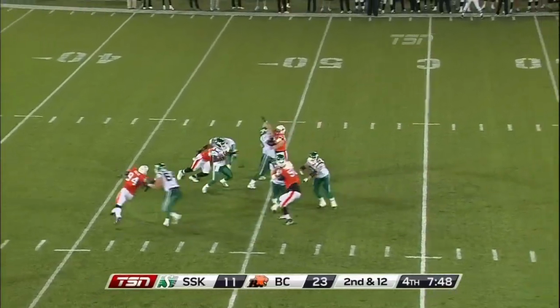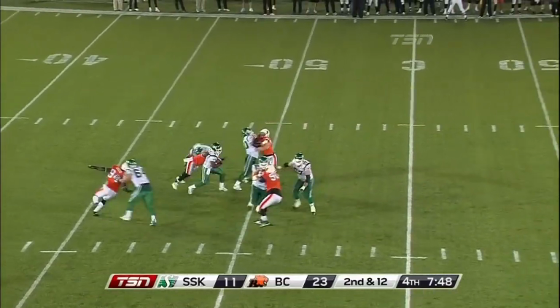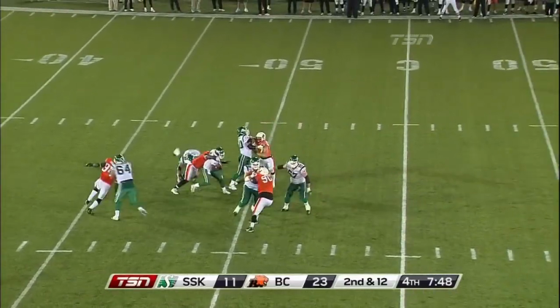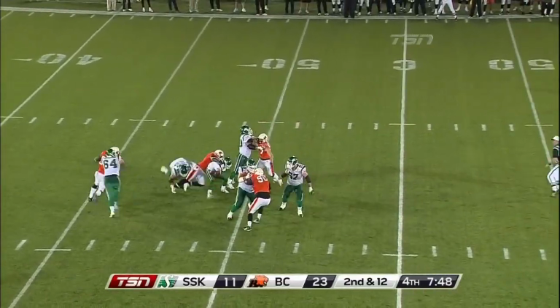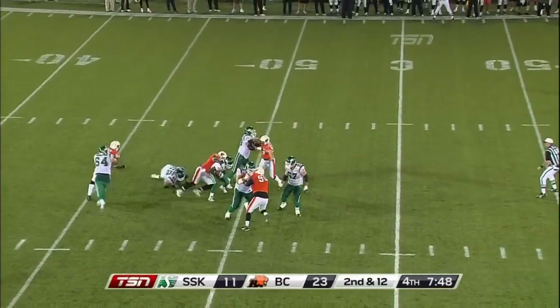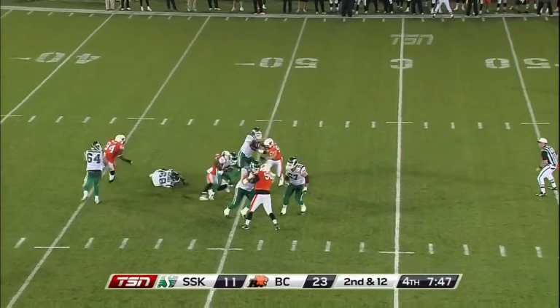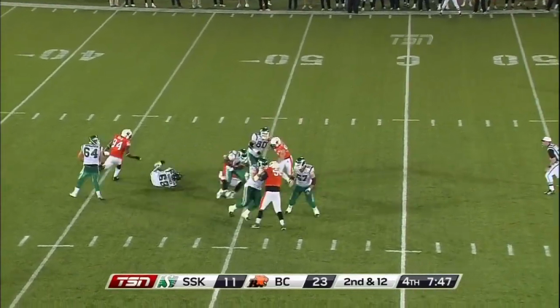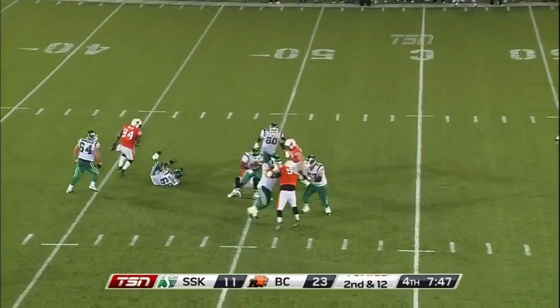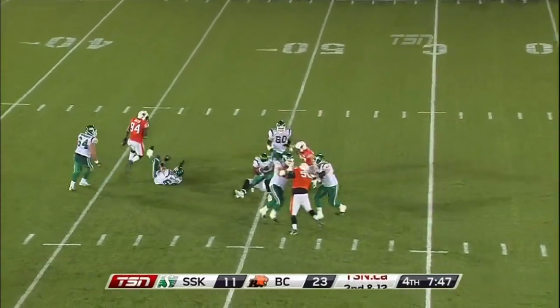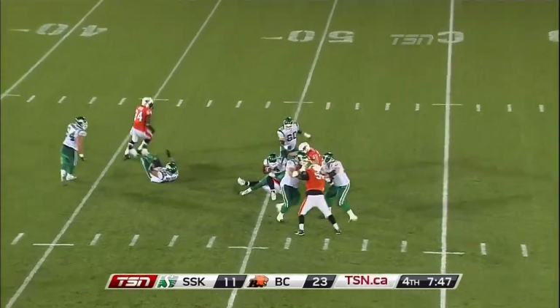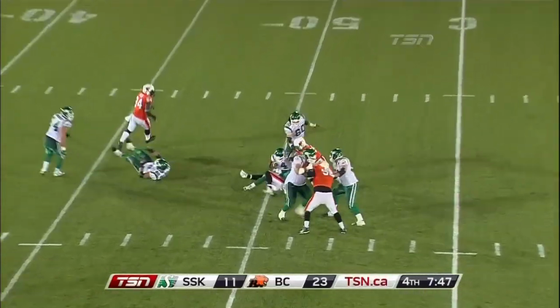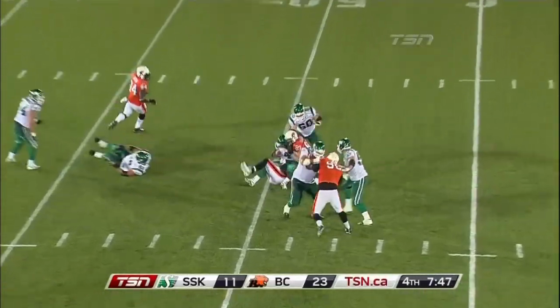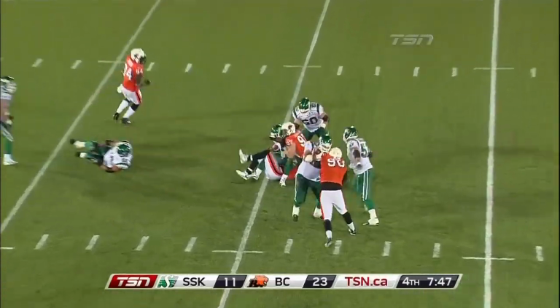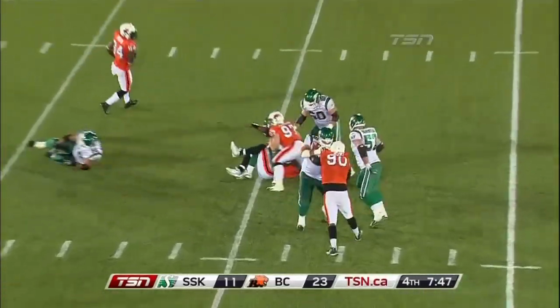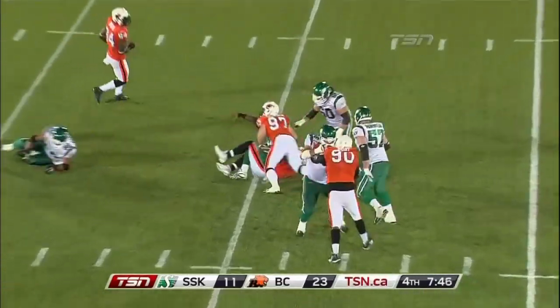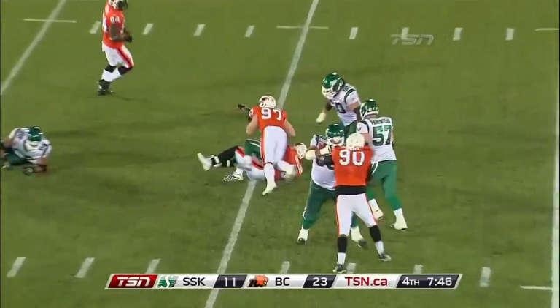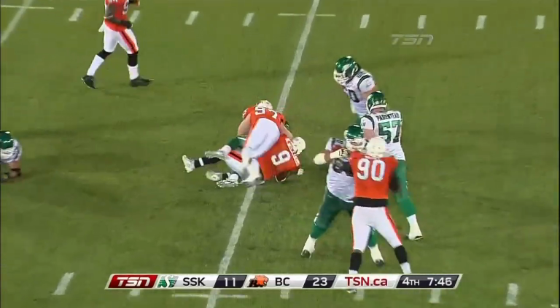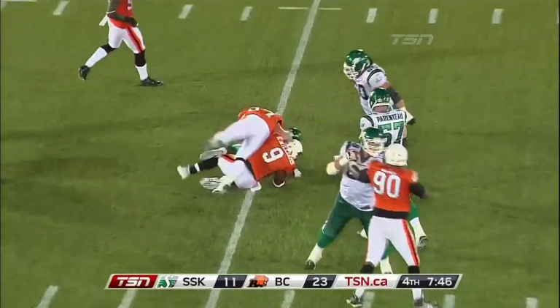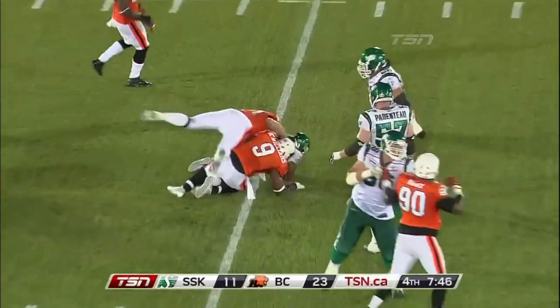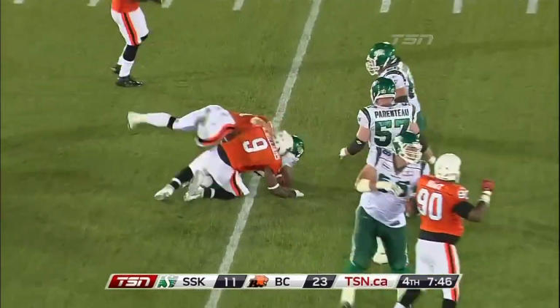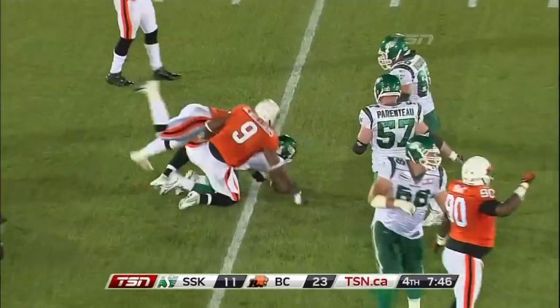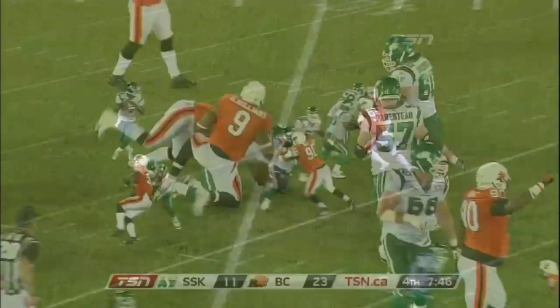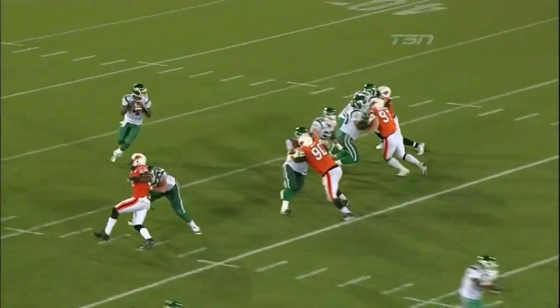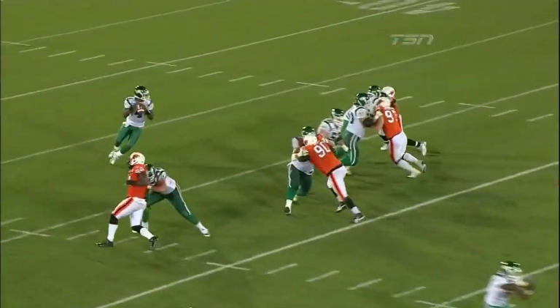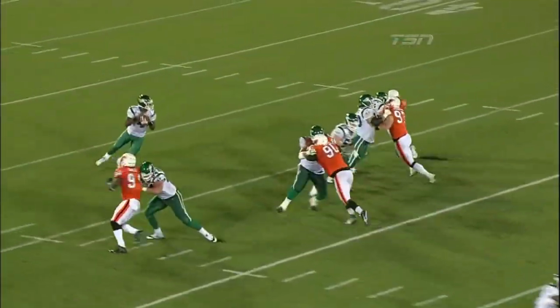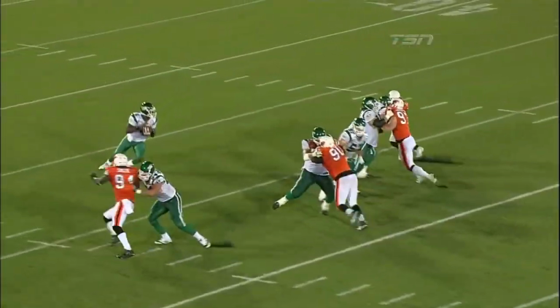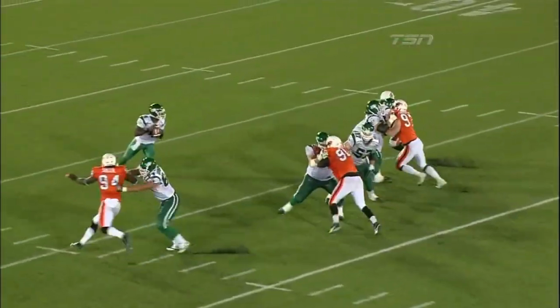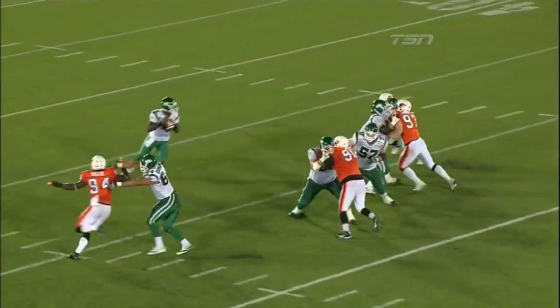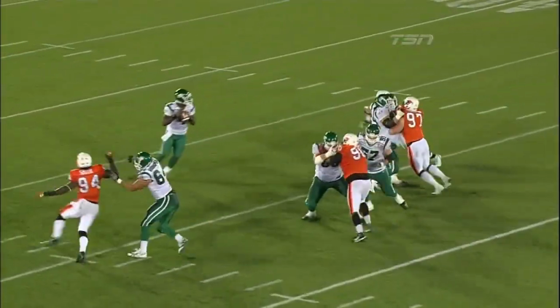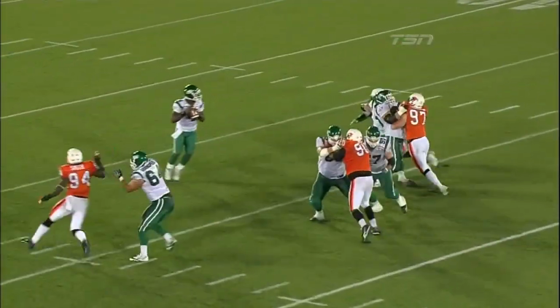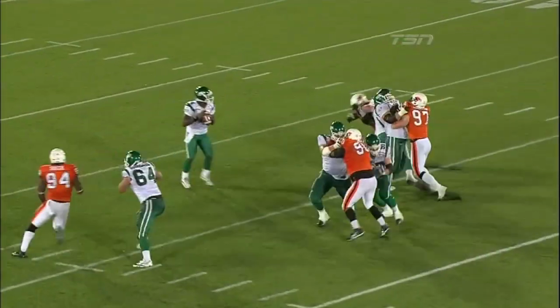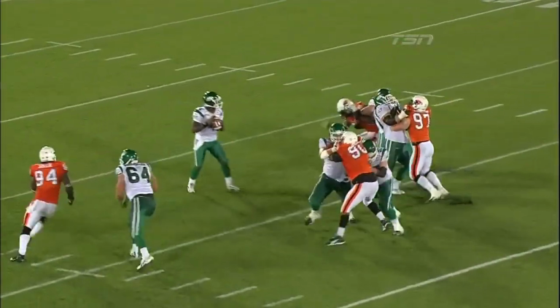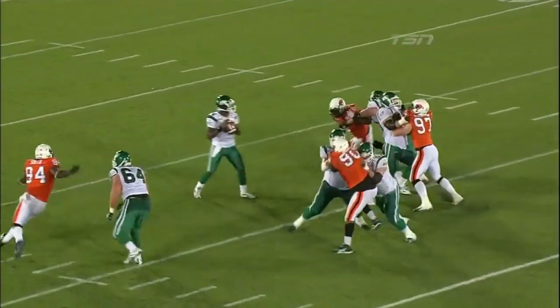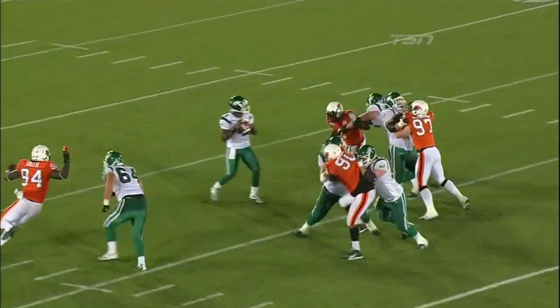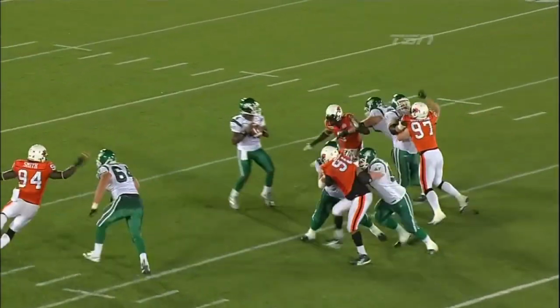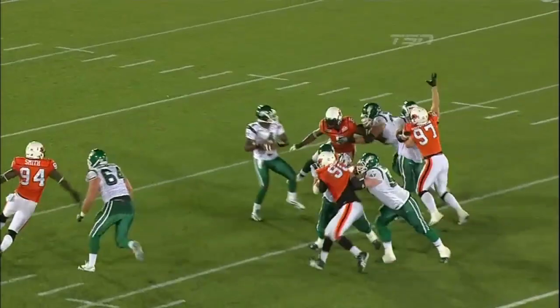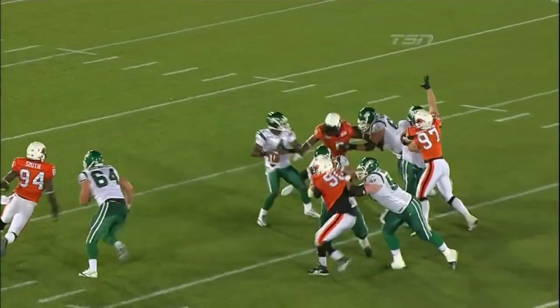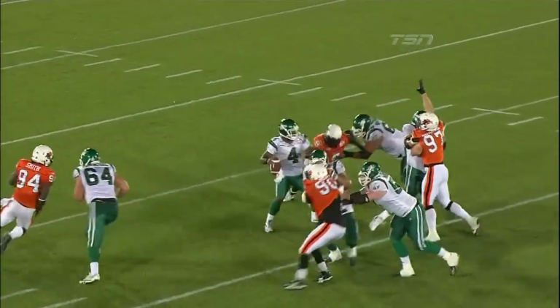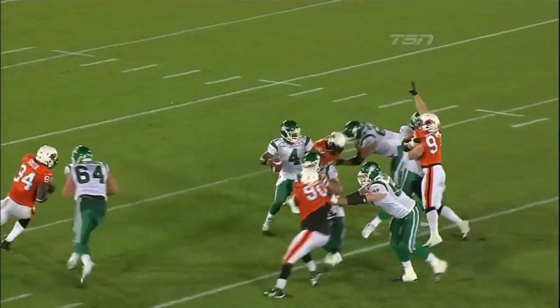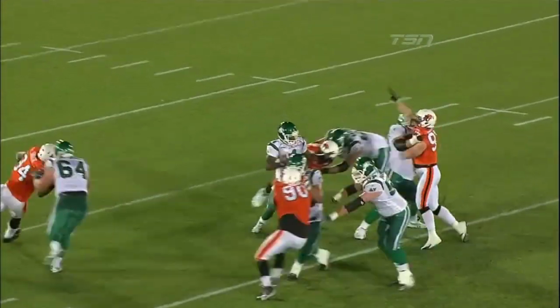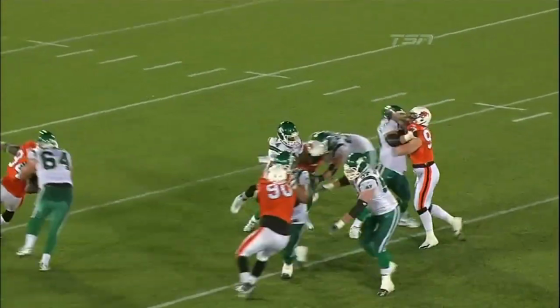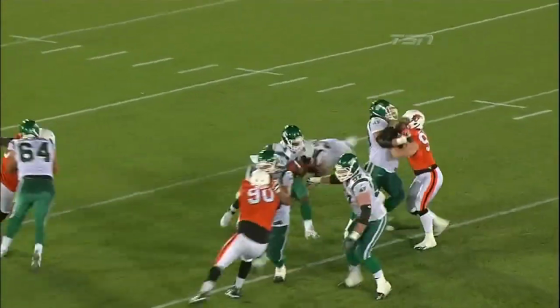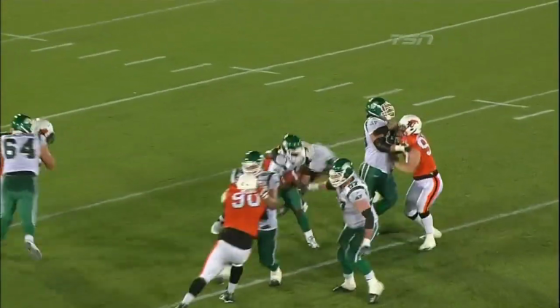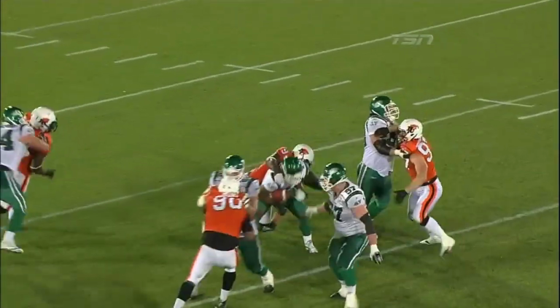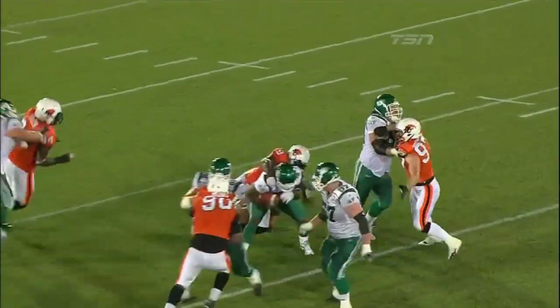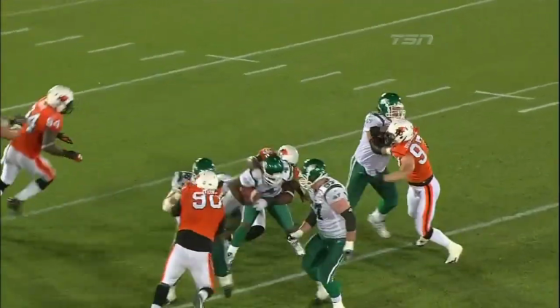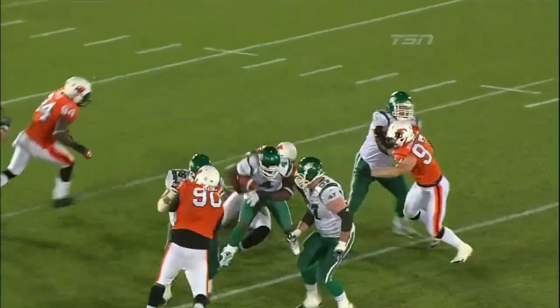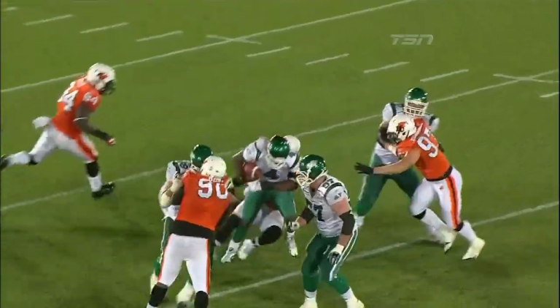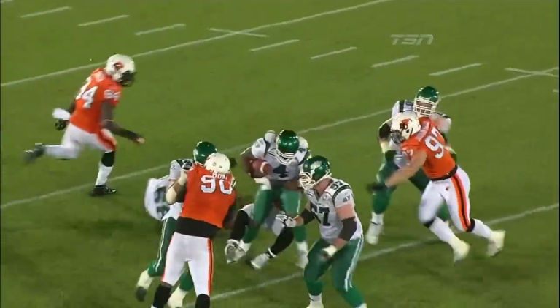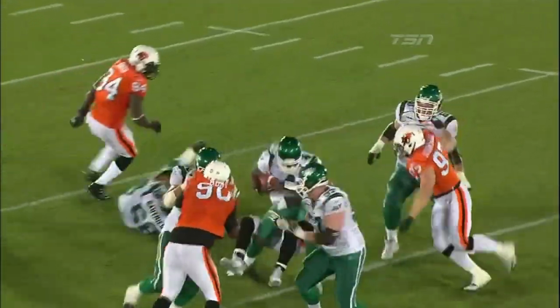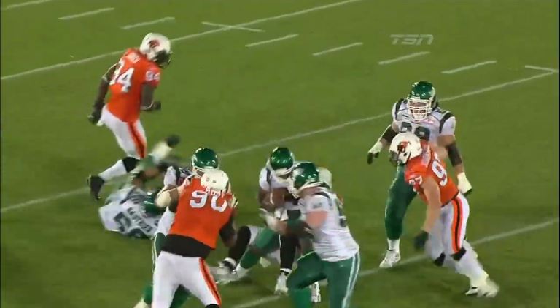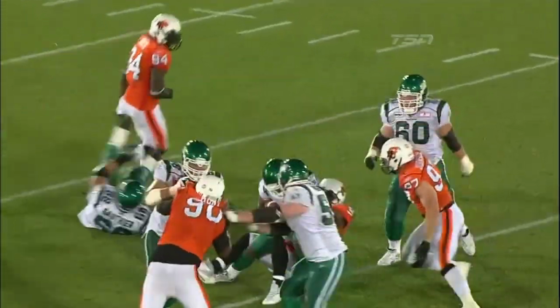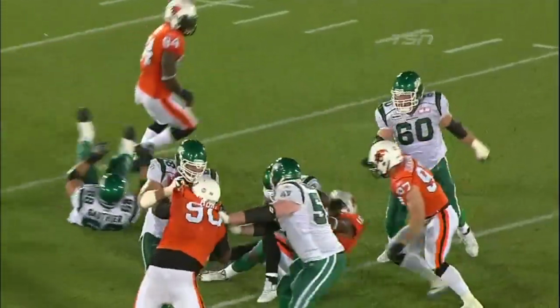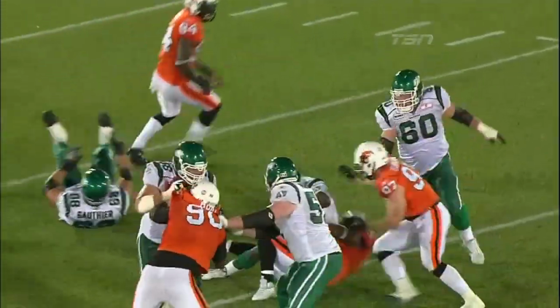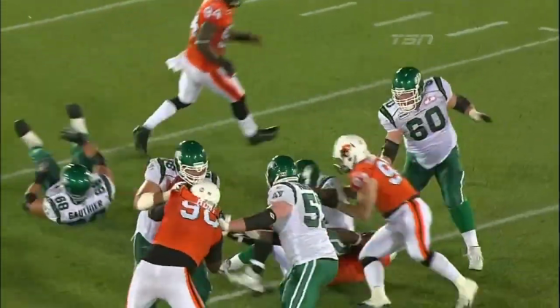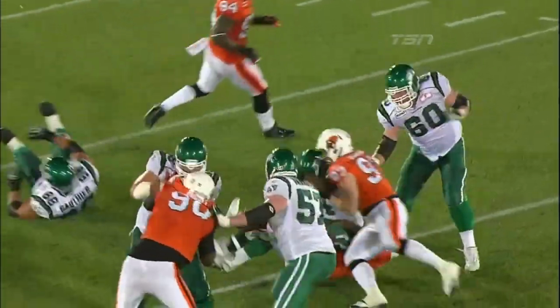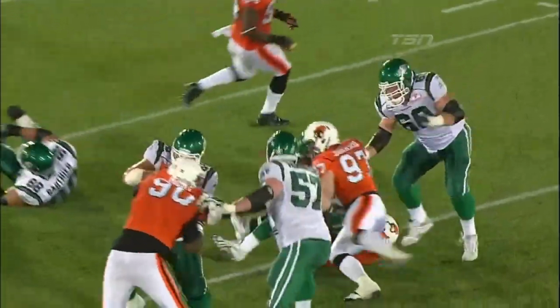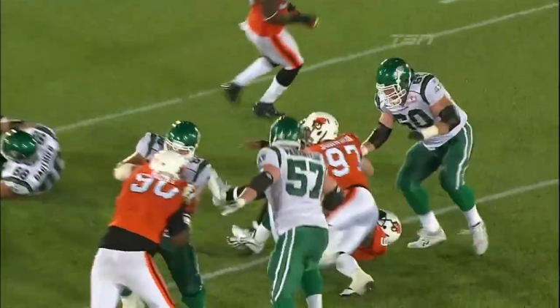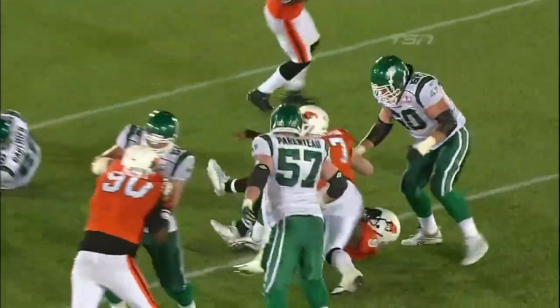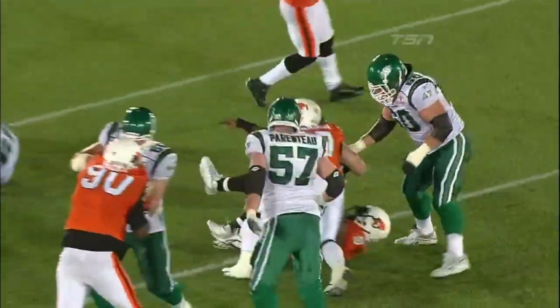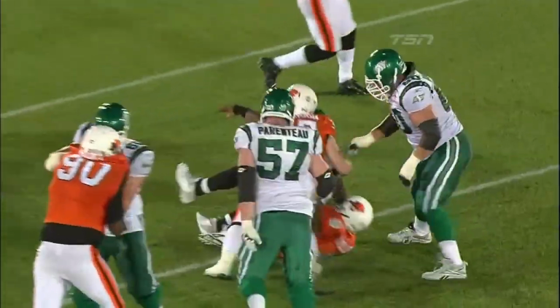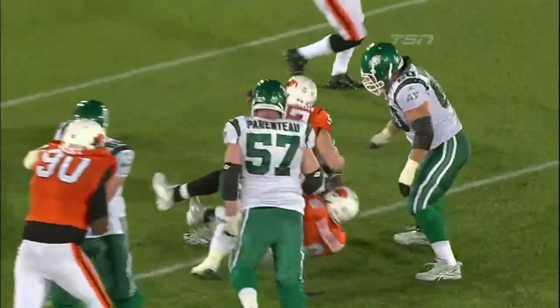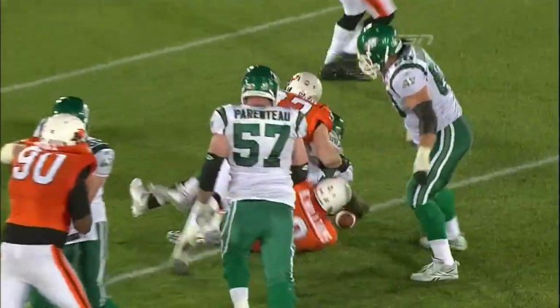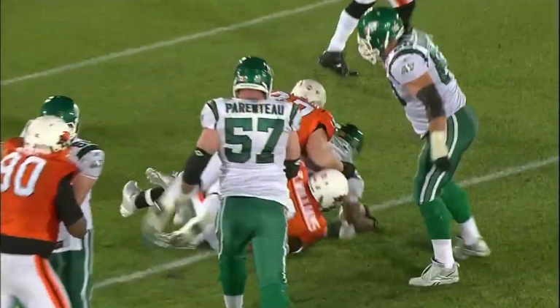Durant gets some pressure and he is sacked by Caron Williams. The Lions brought just four on that play, but it was enough.